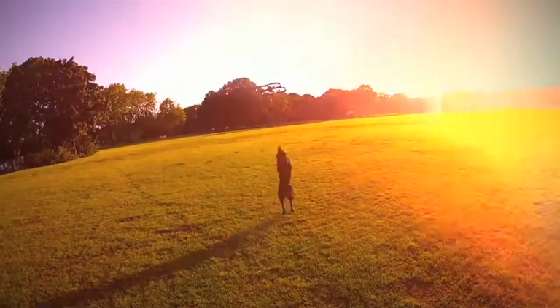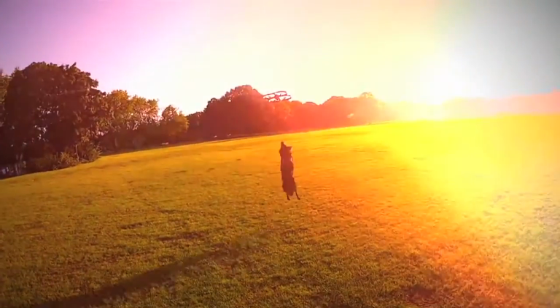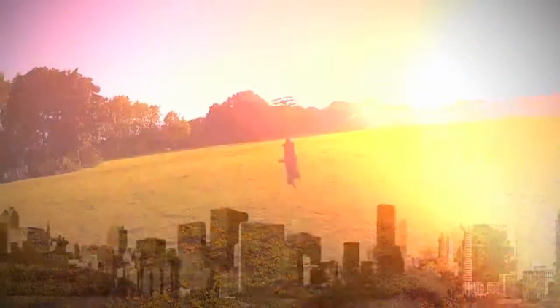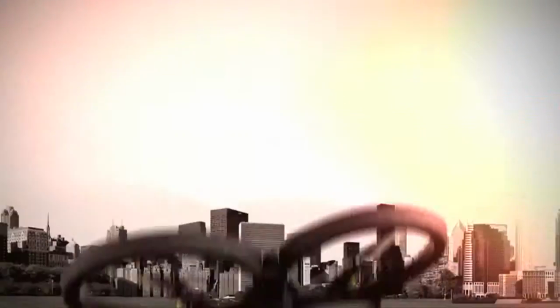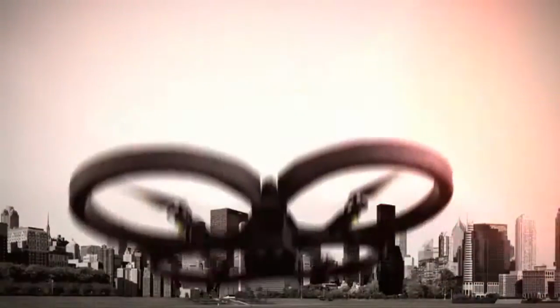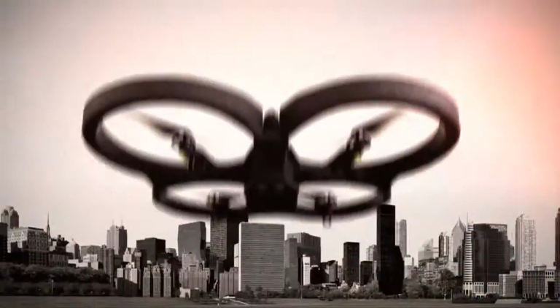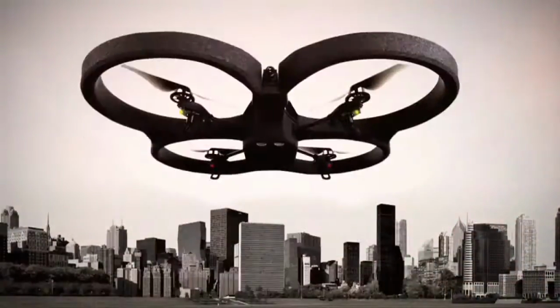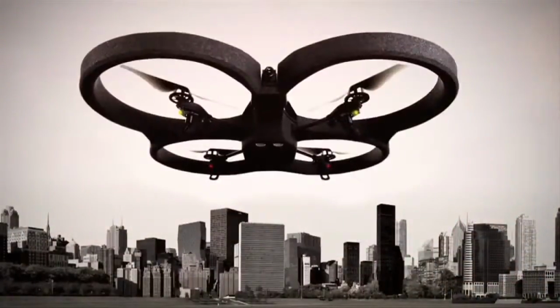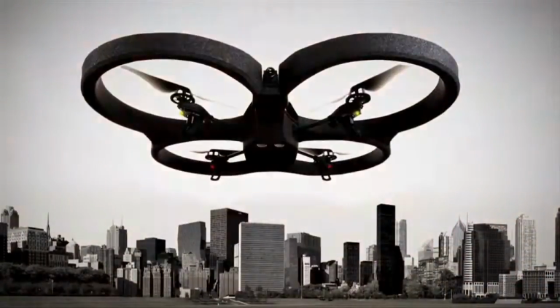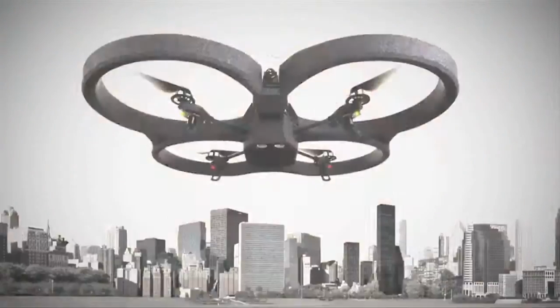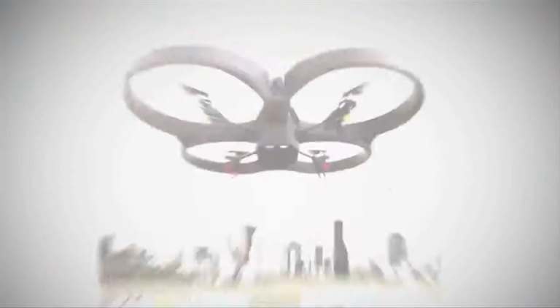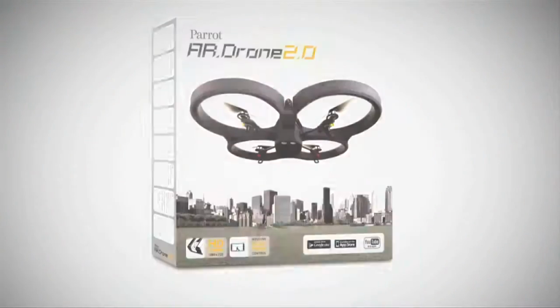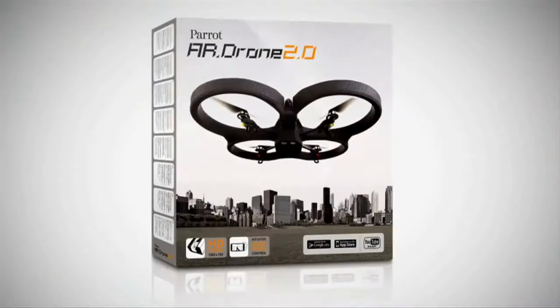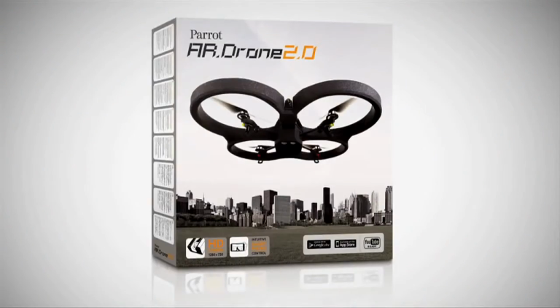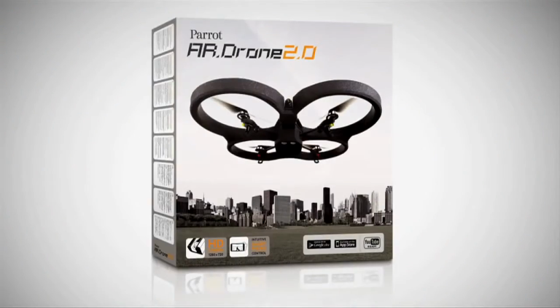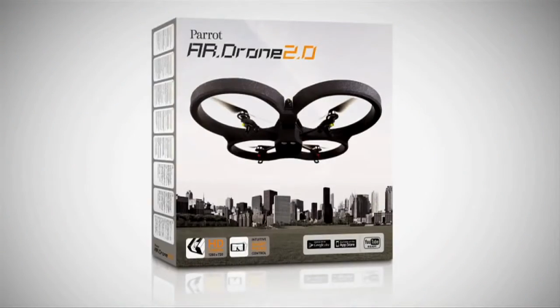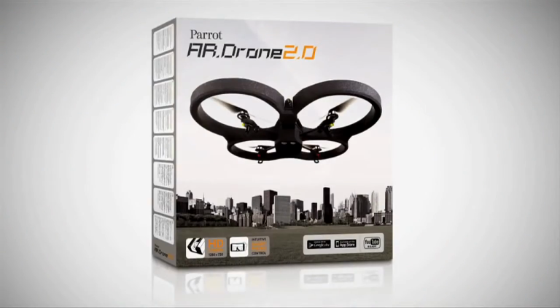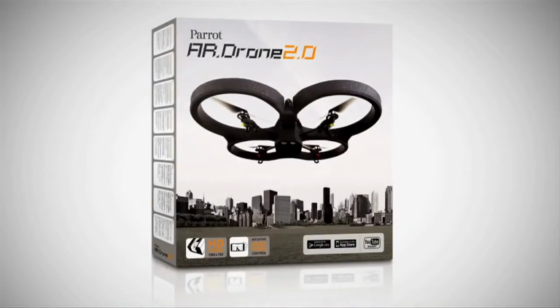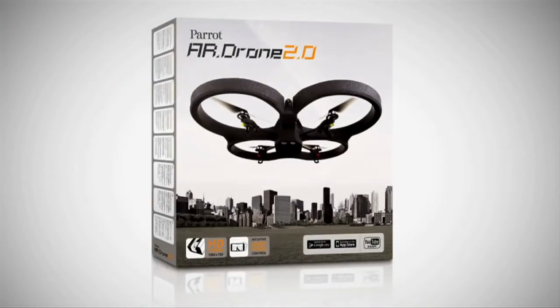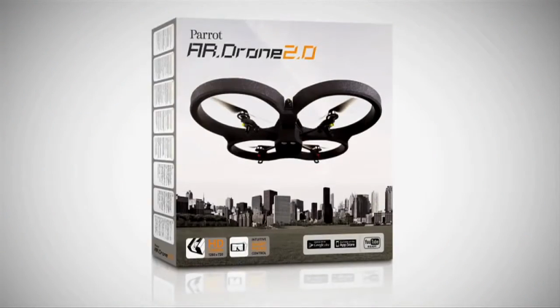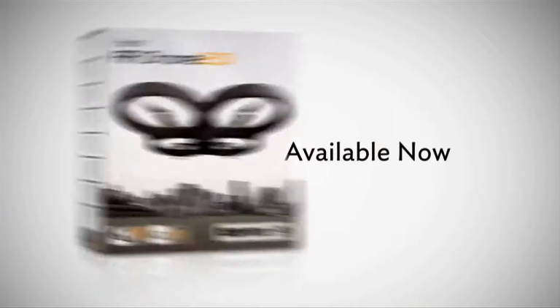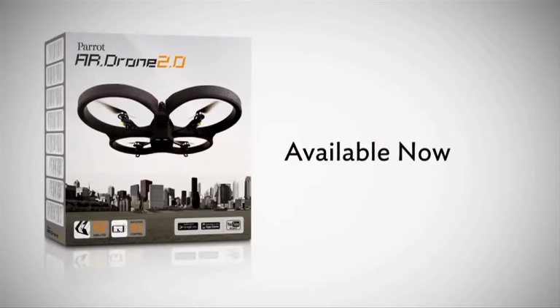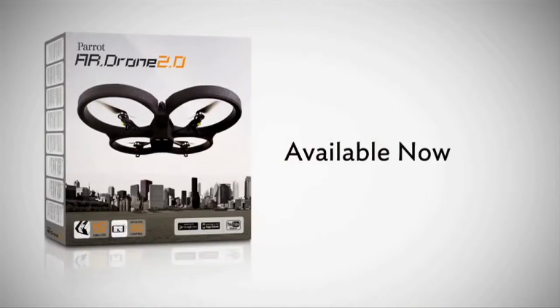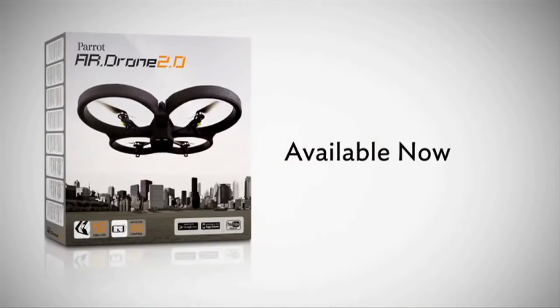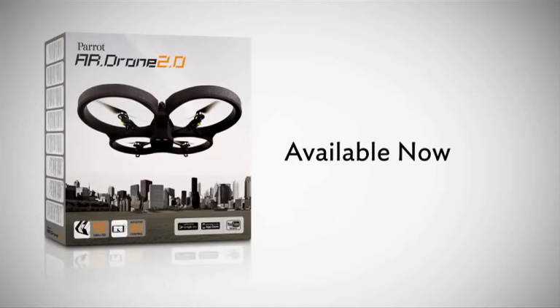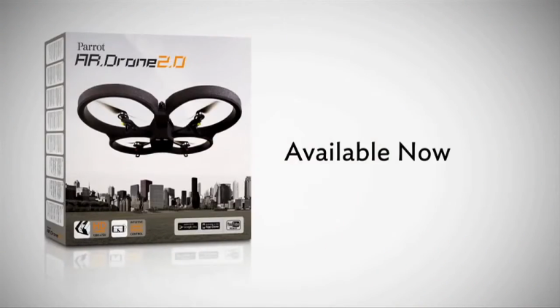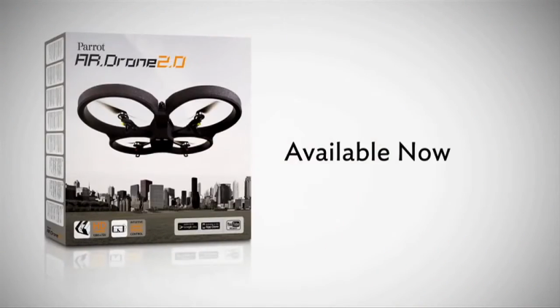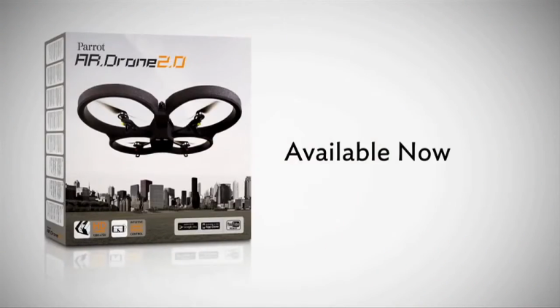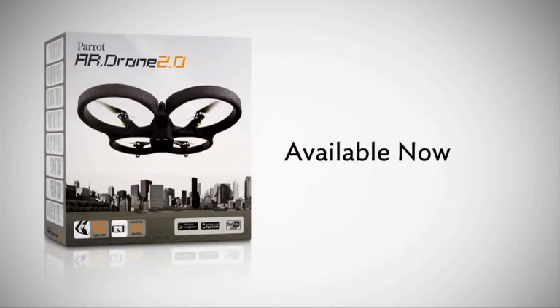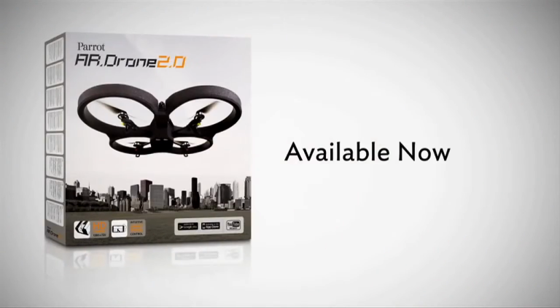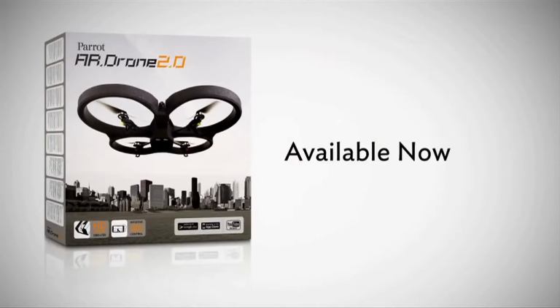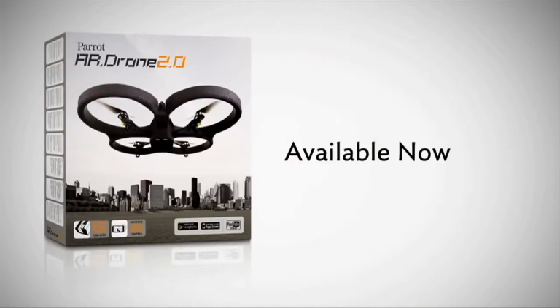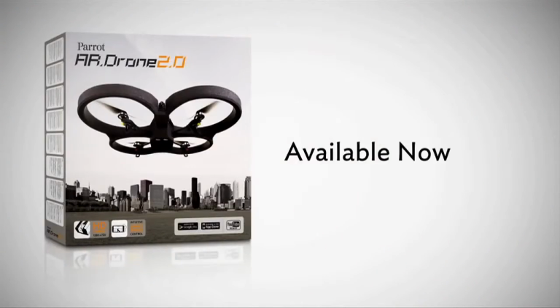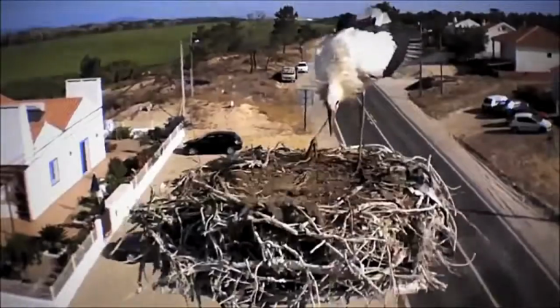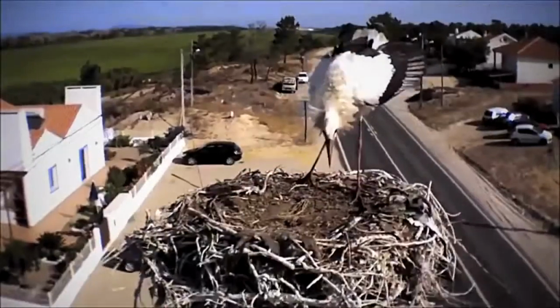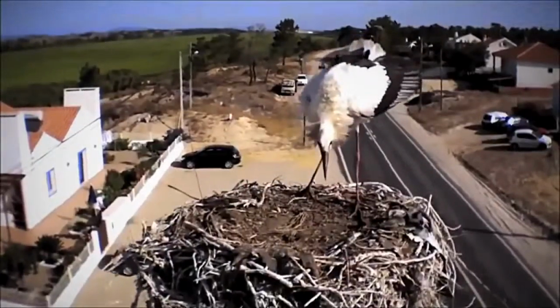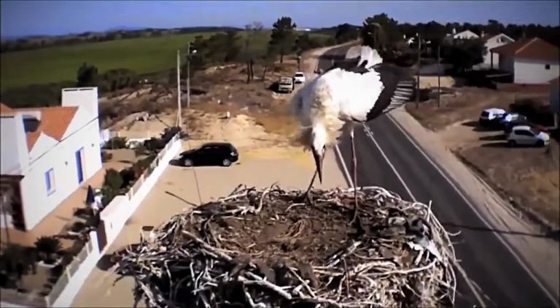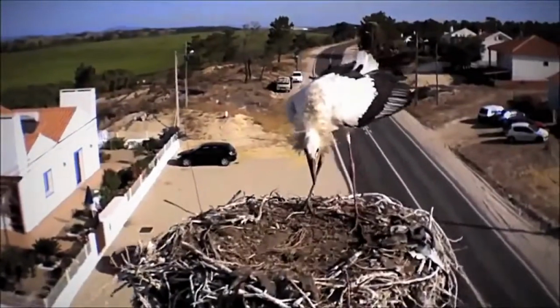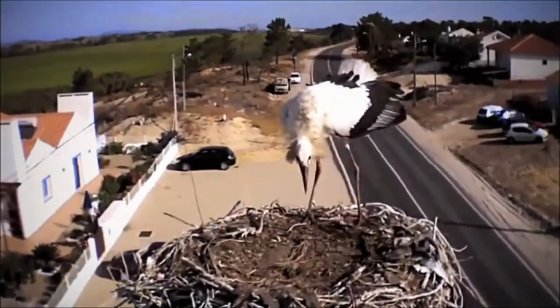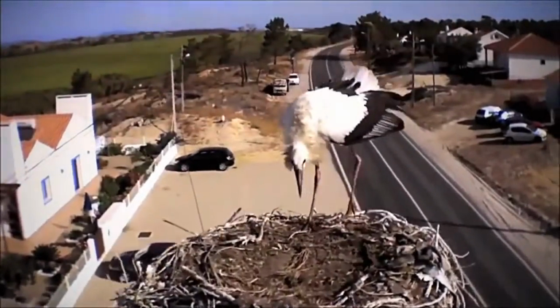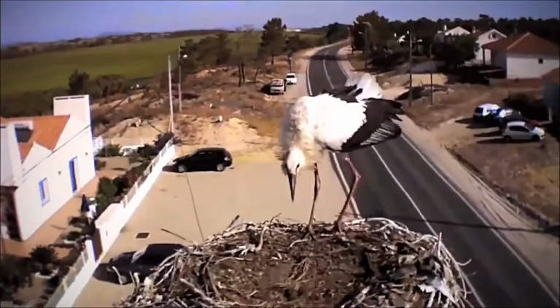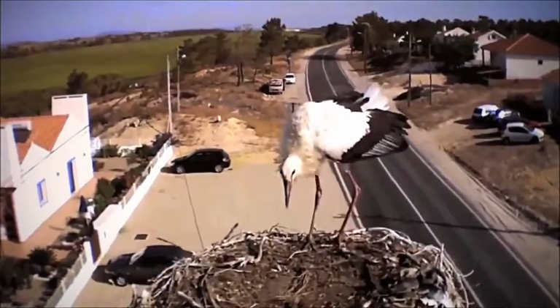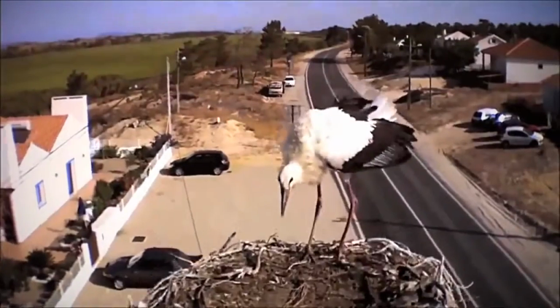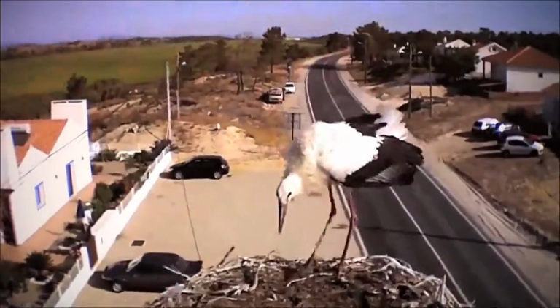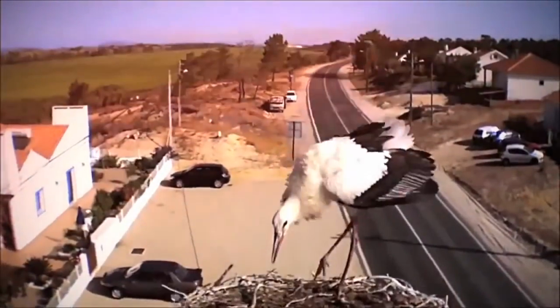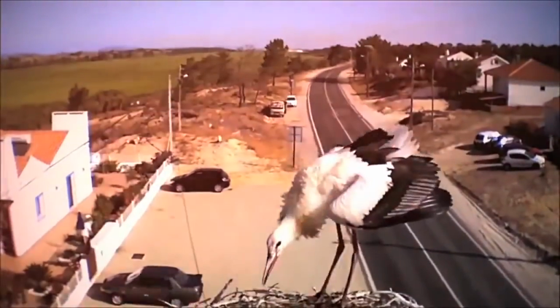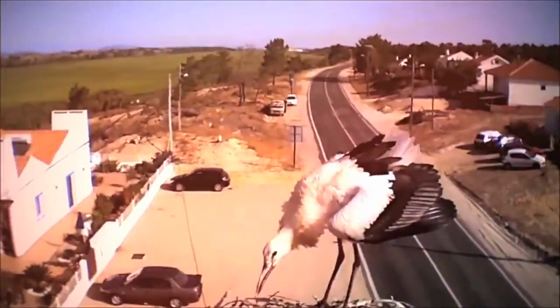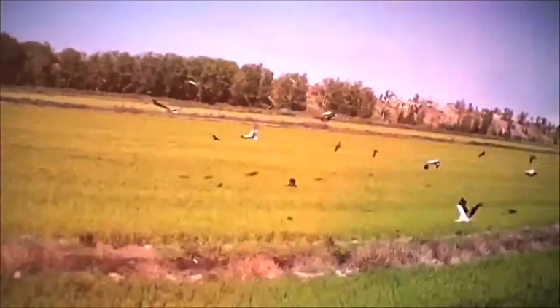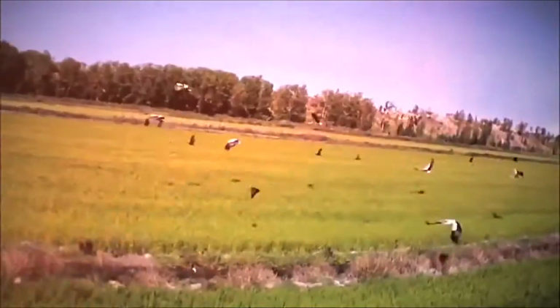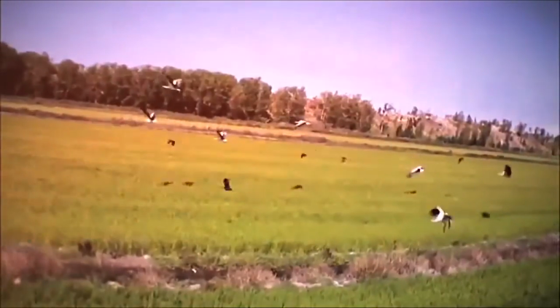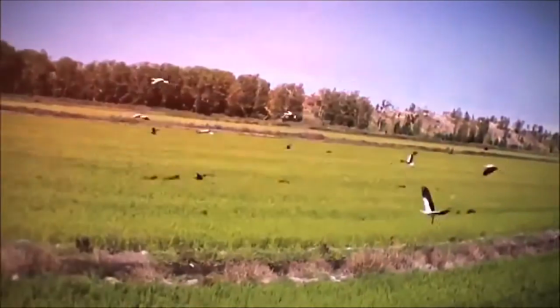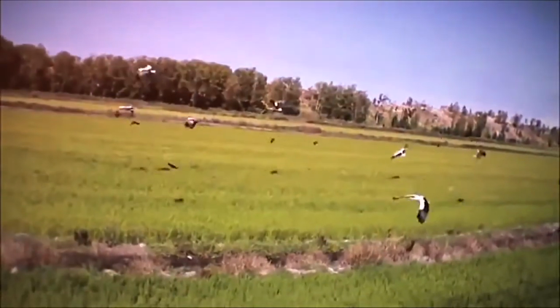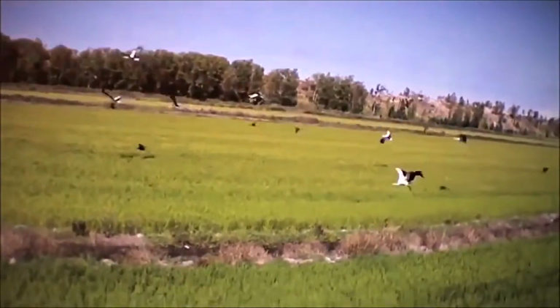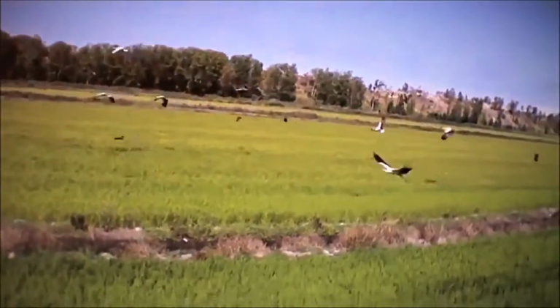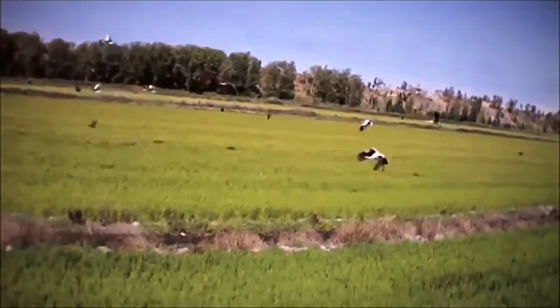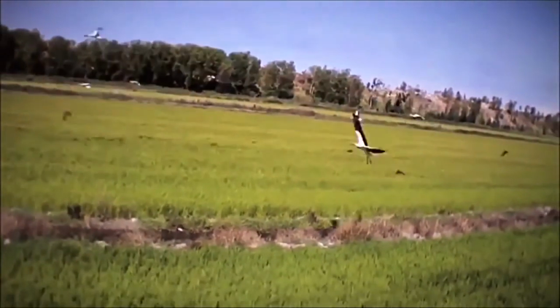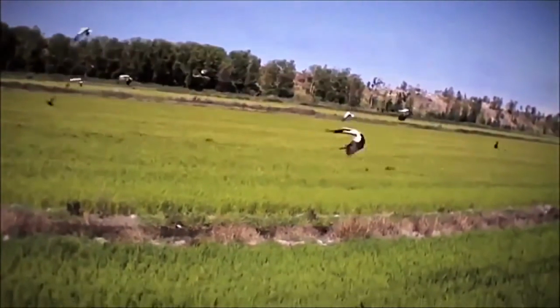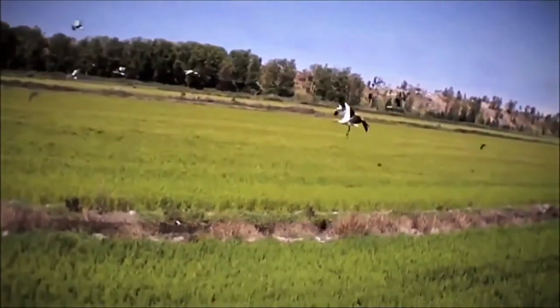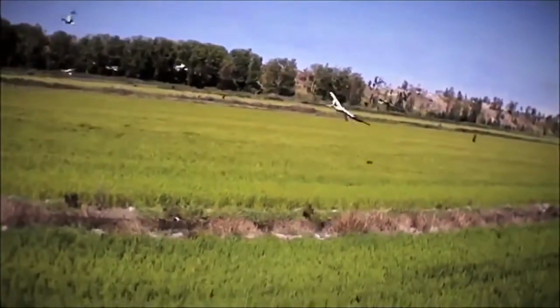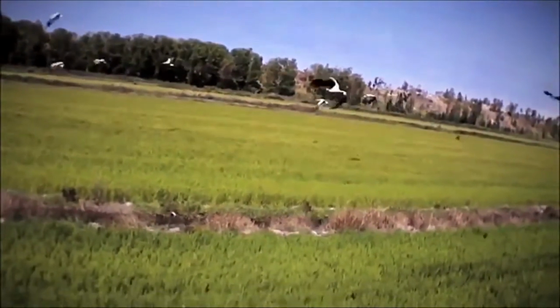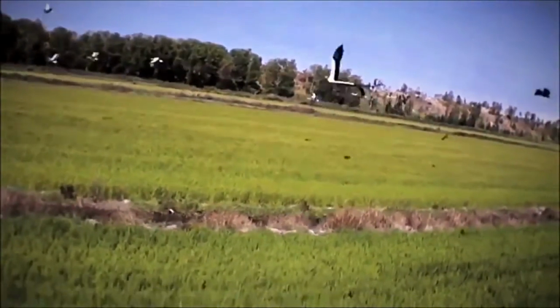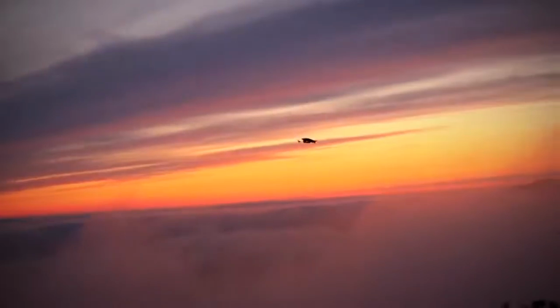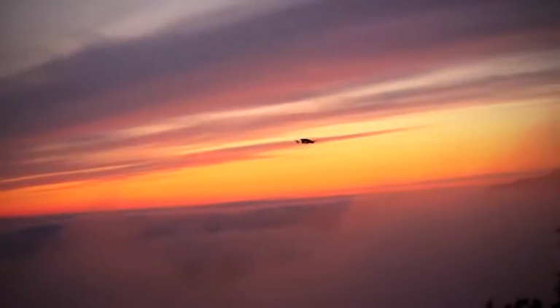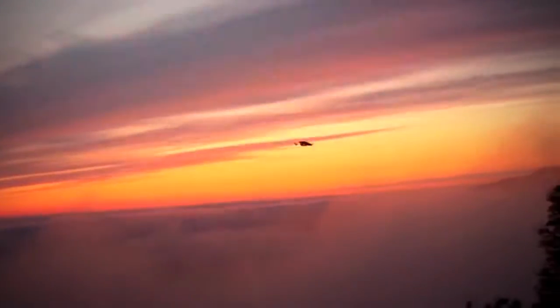Parrot AR Drone 2.0. Available now. See you on the AR Drone official channel on YouTube.